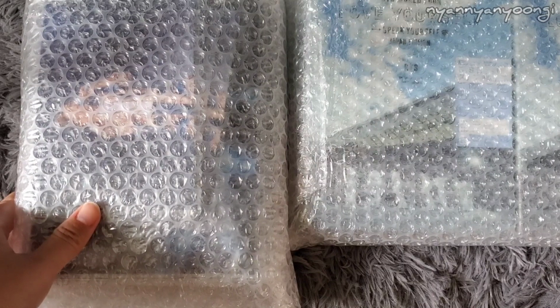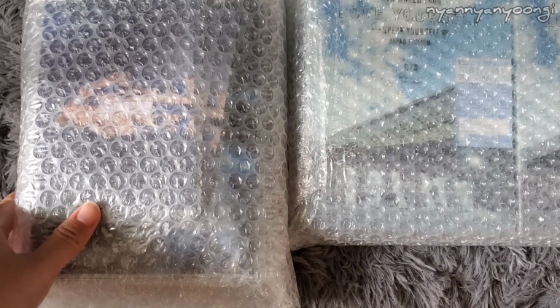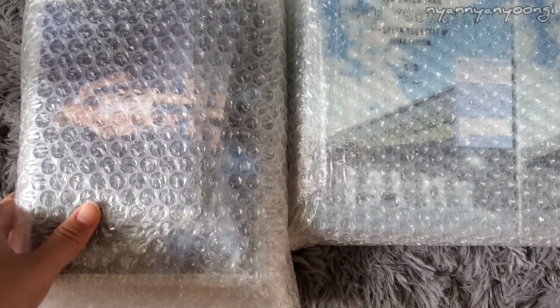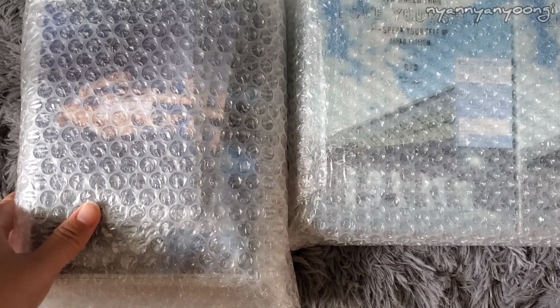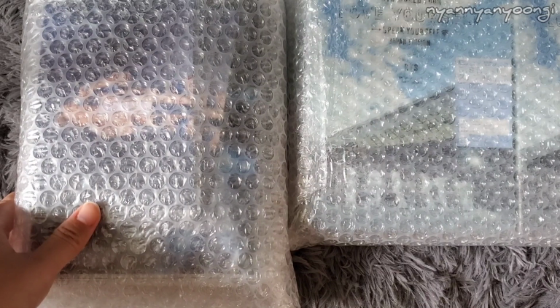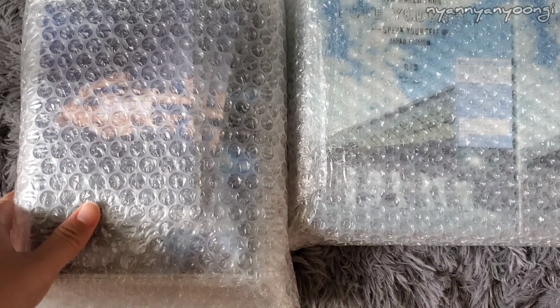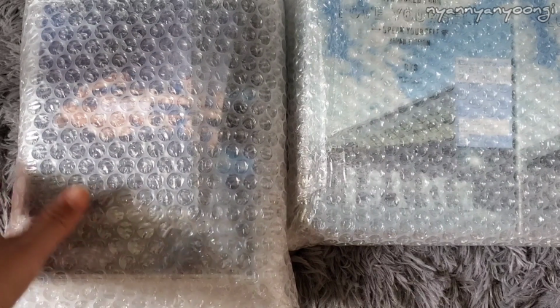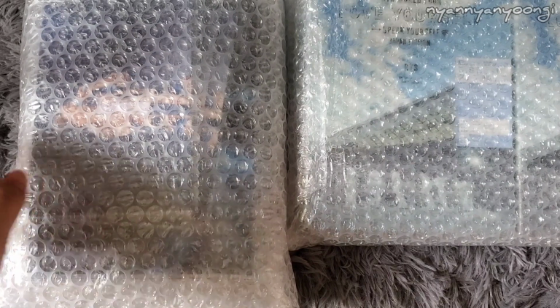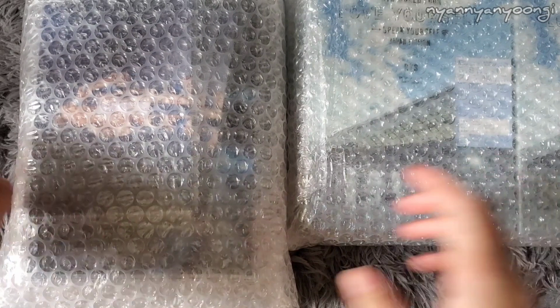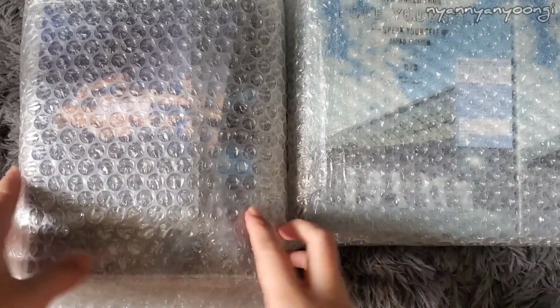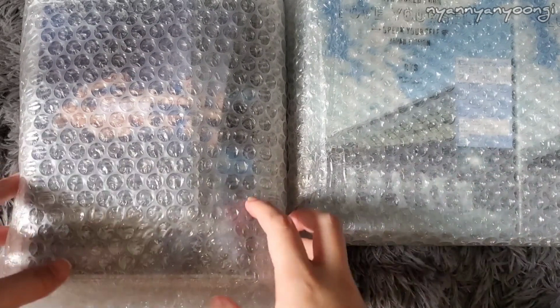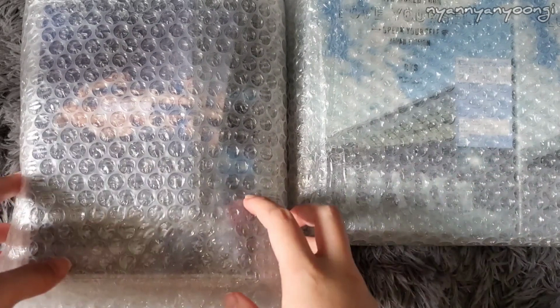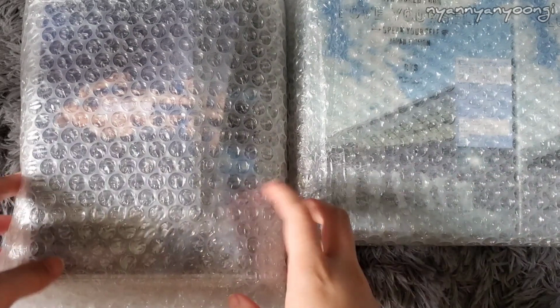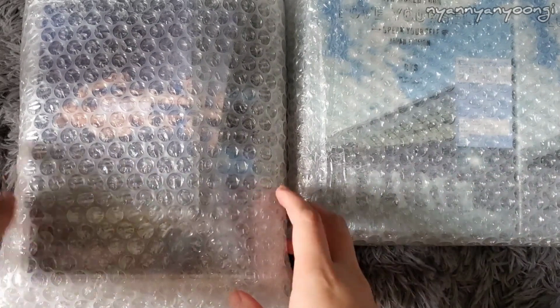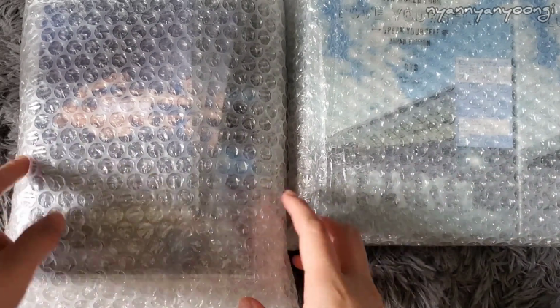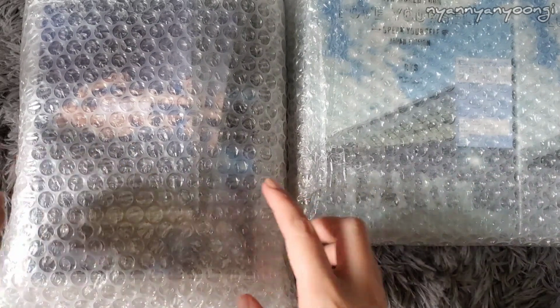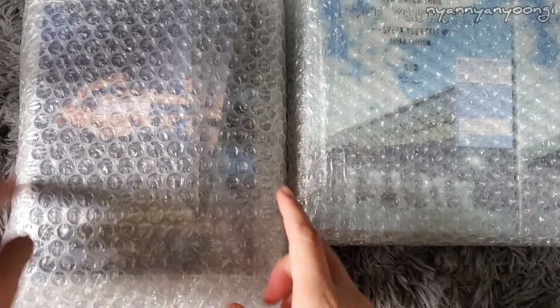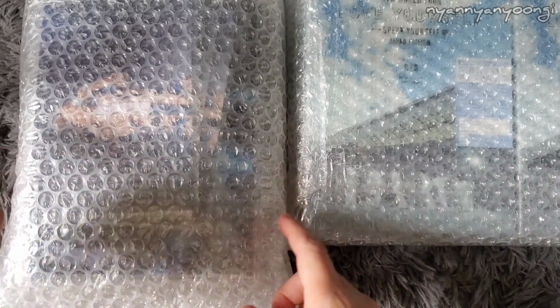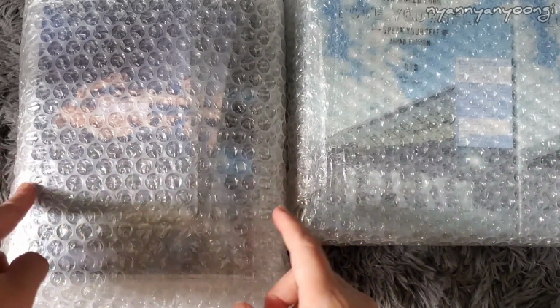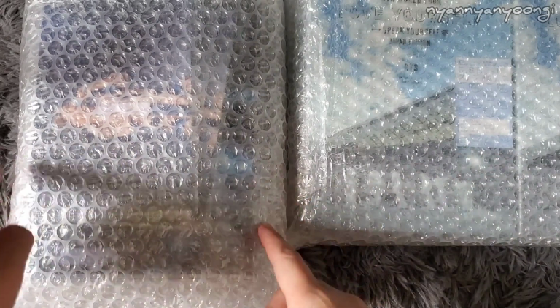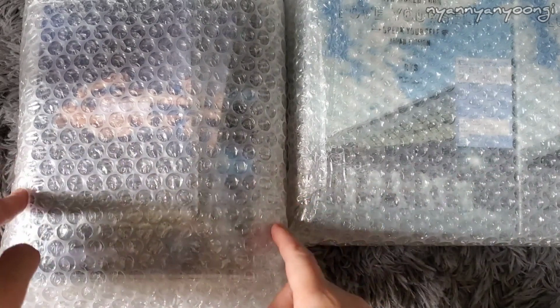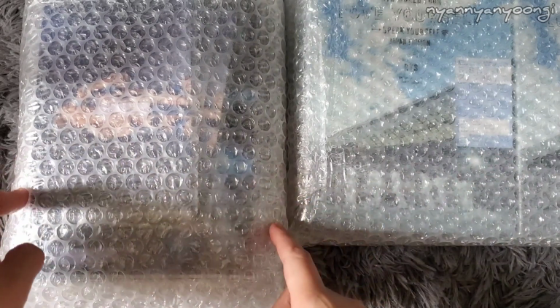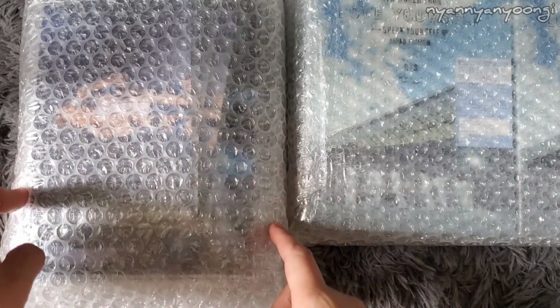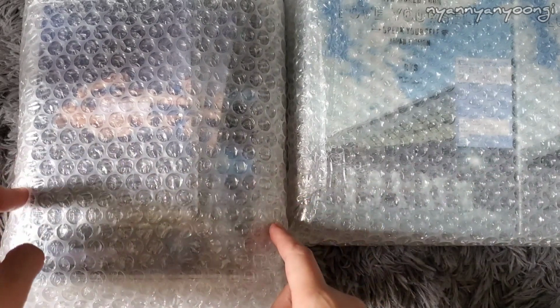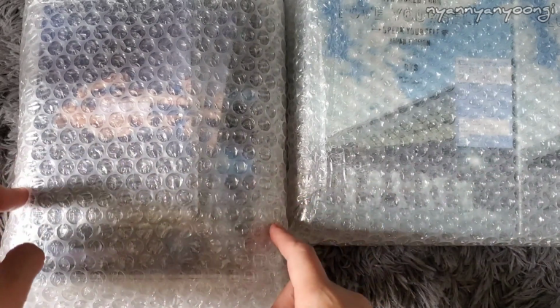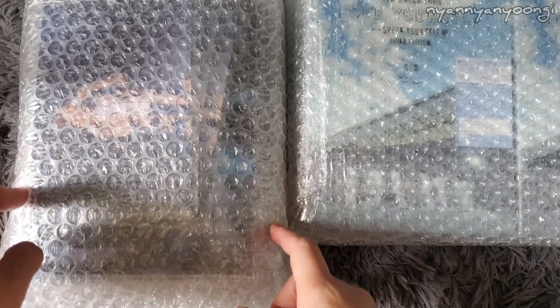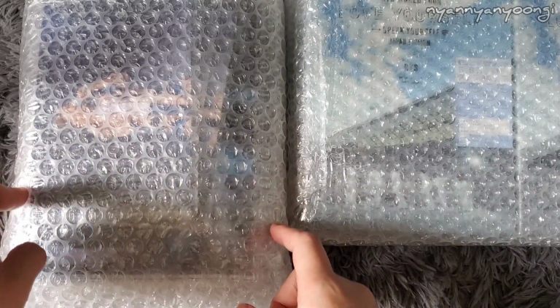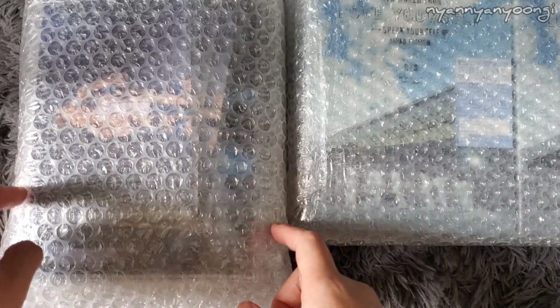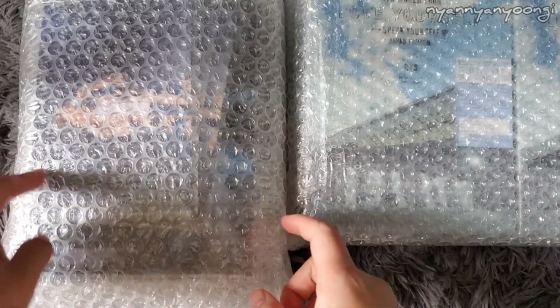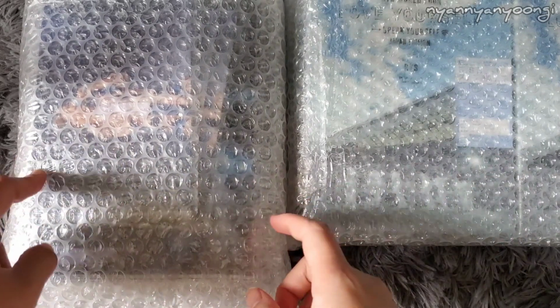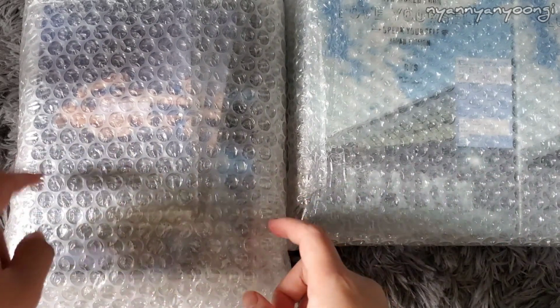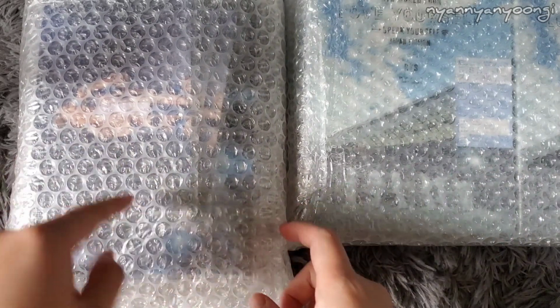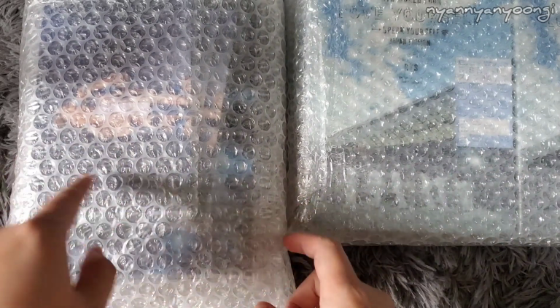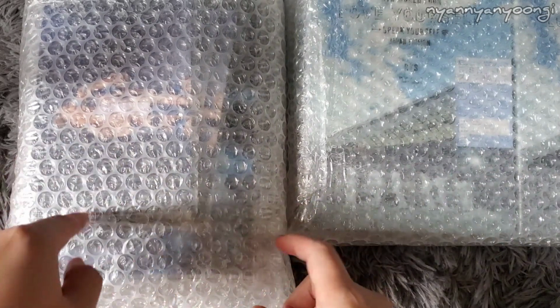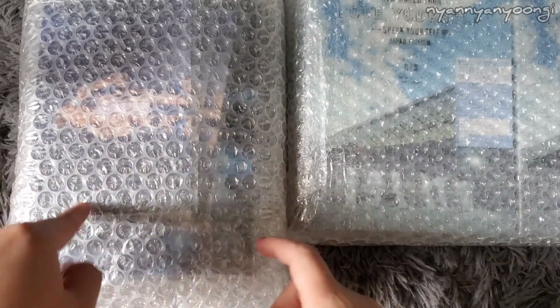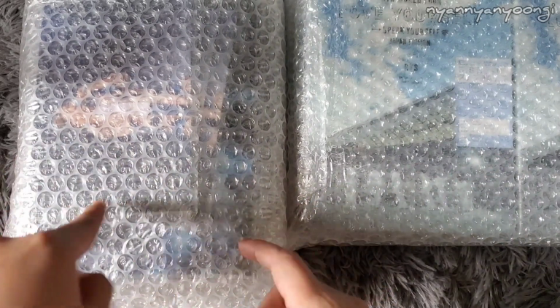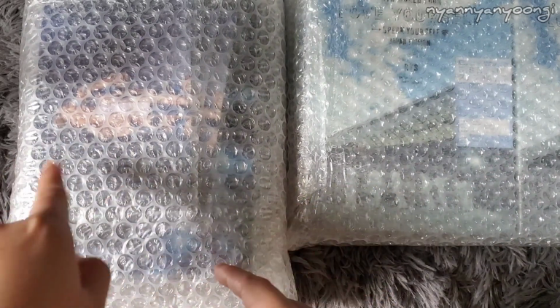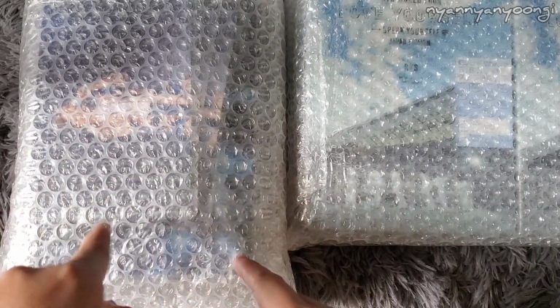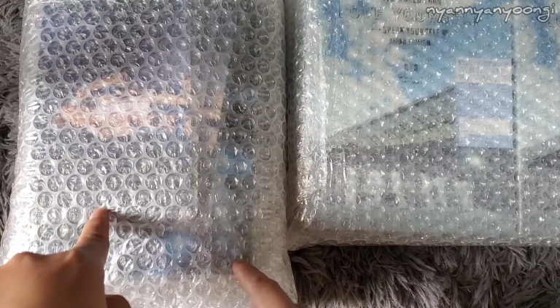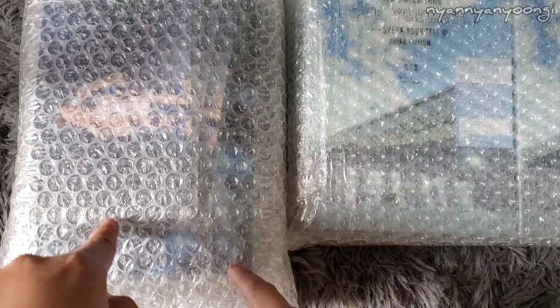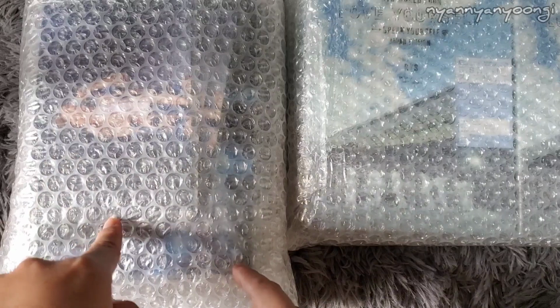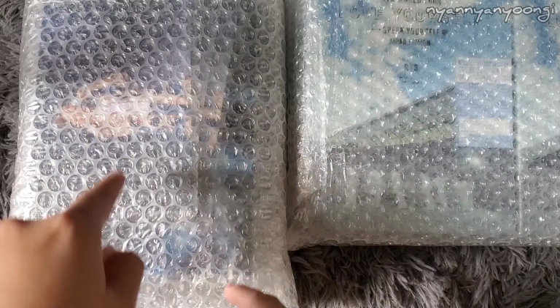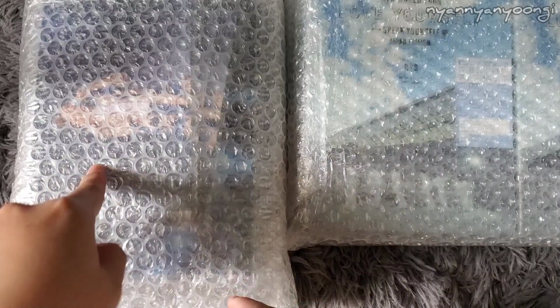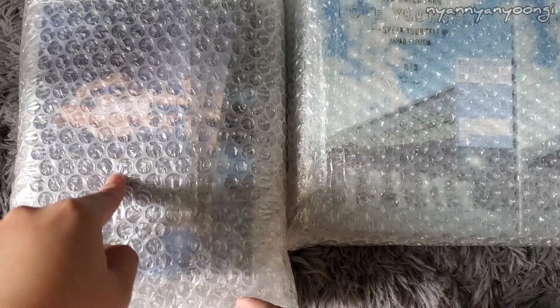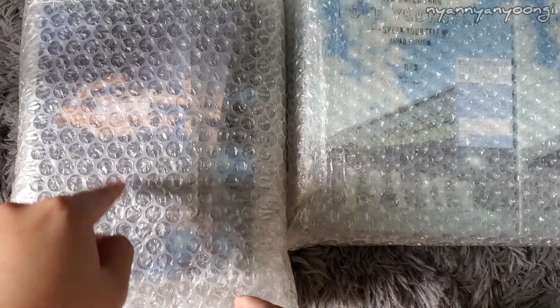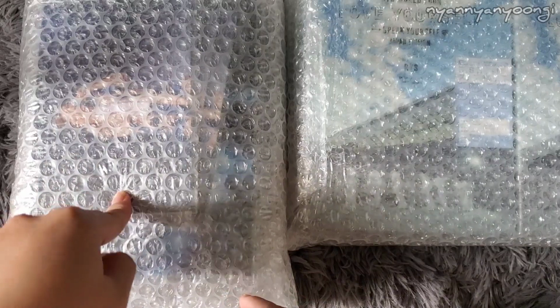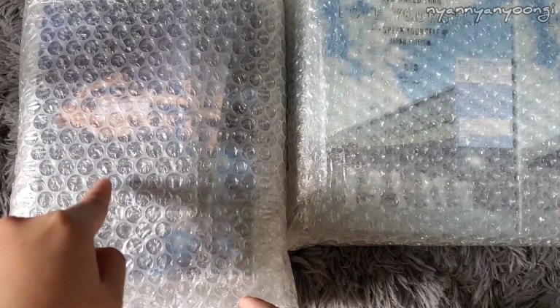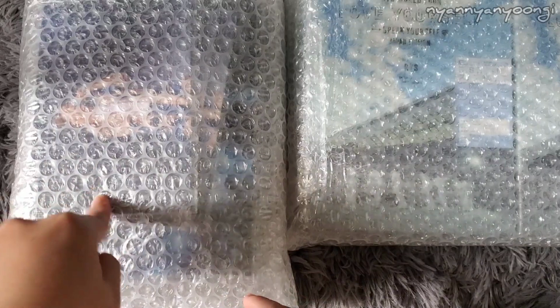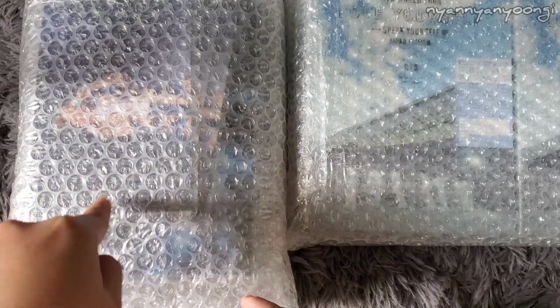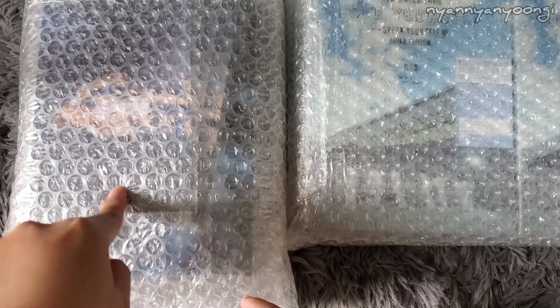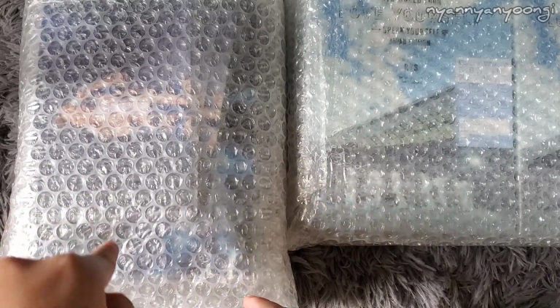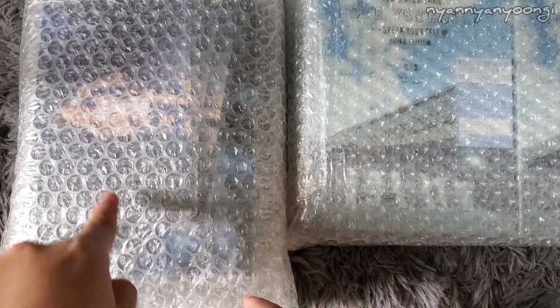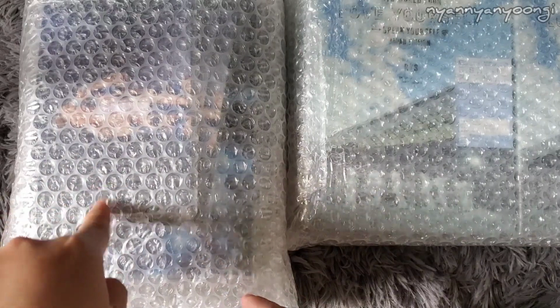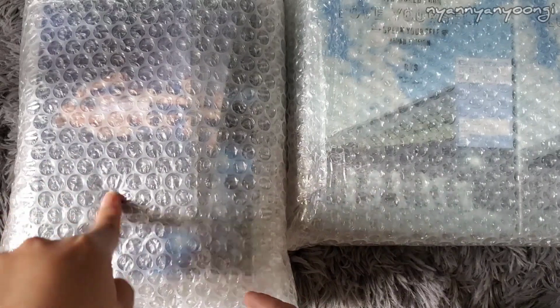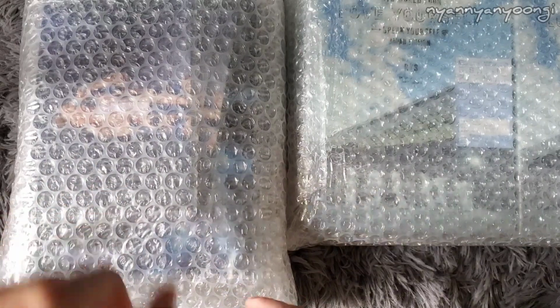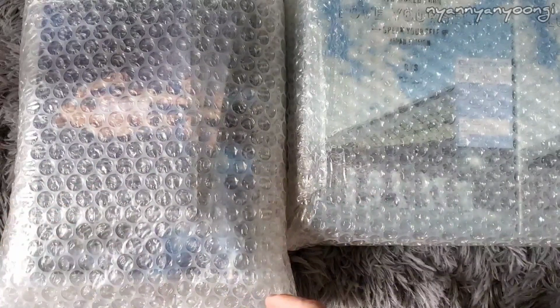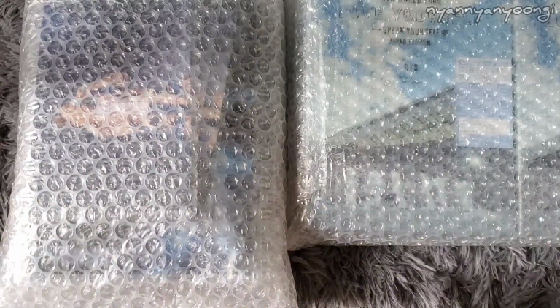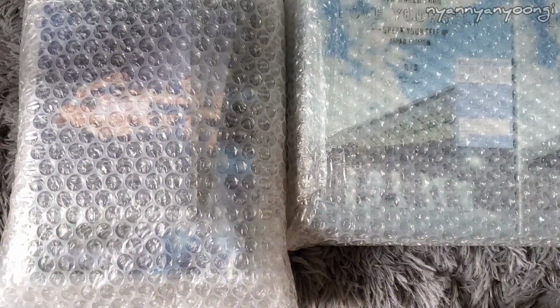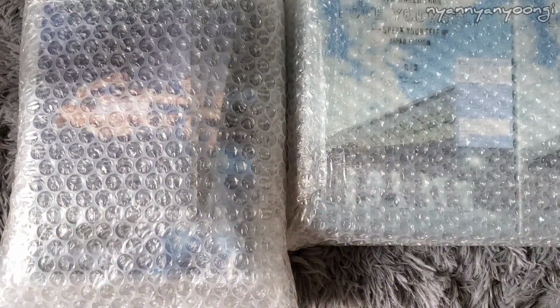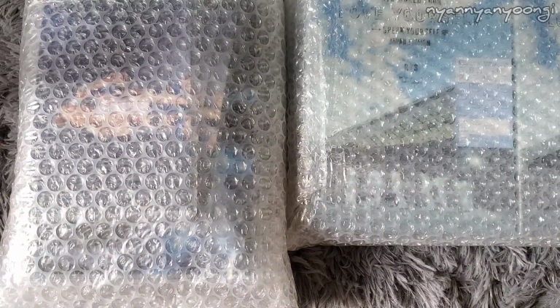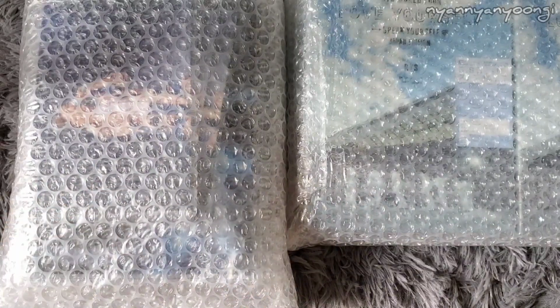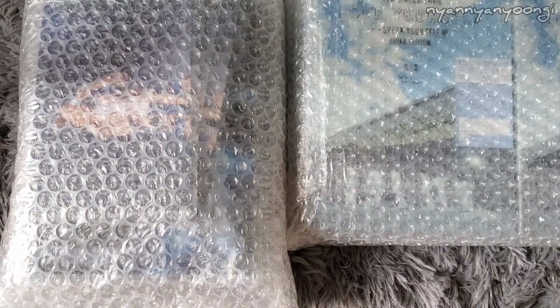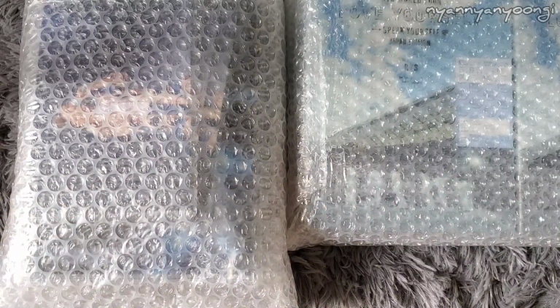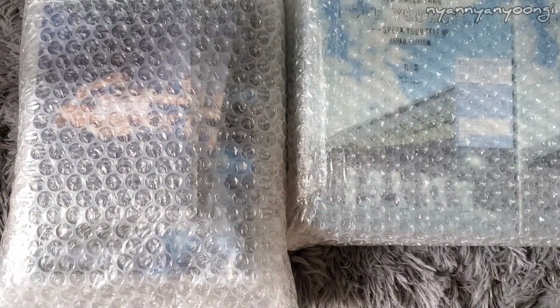It comes with the pre-order gift, which is a photocard. I'm peeking through it over here. So let's start opening things.